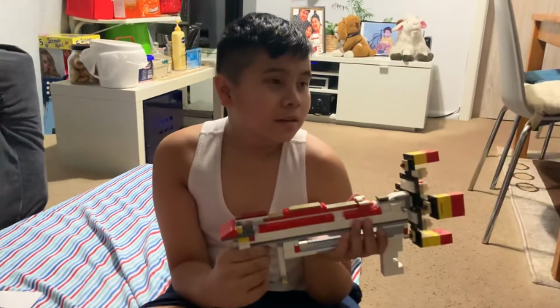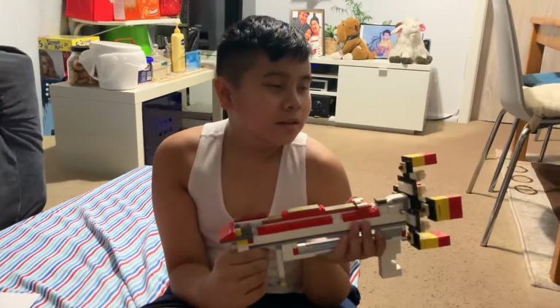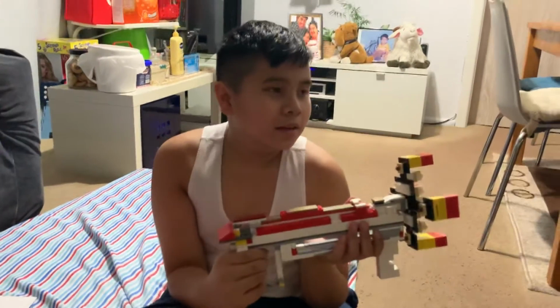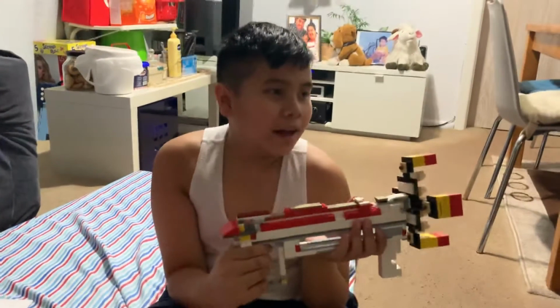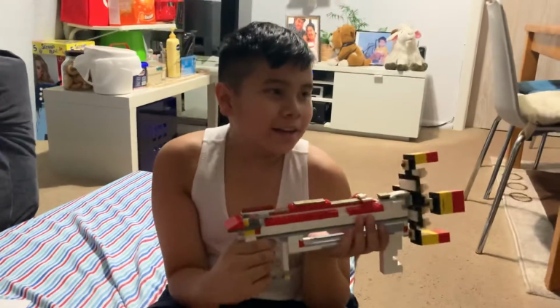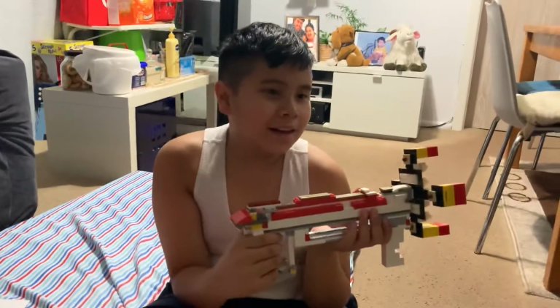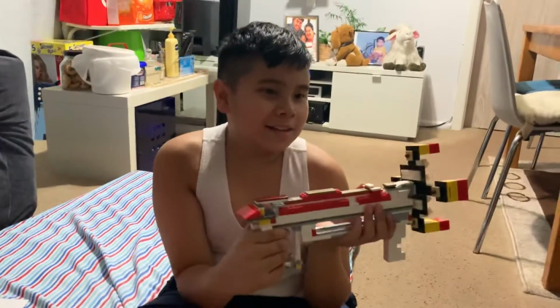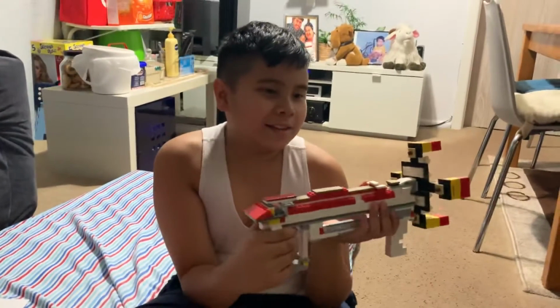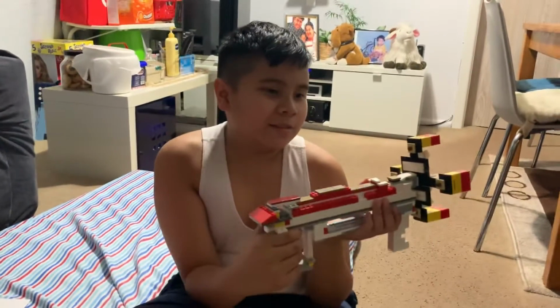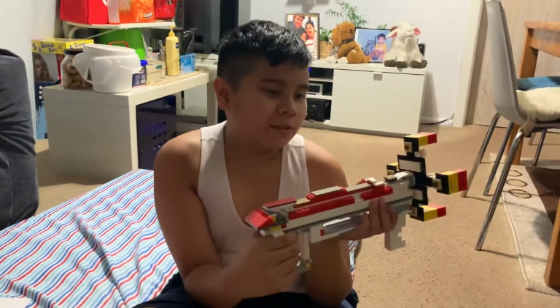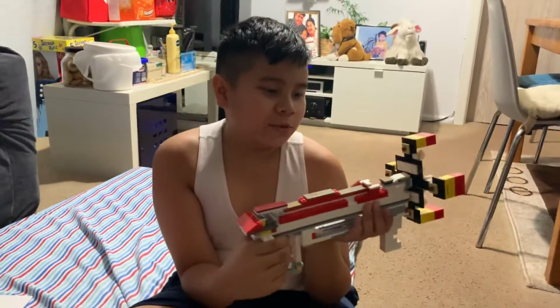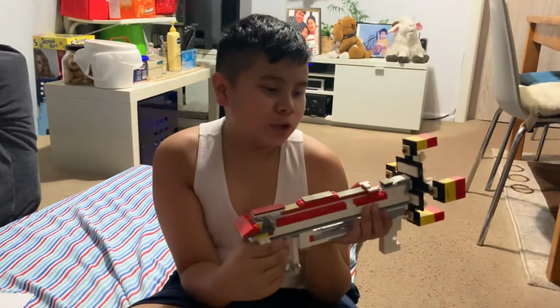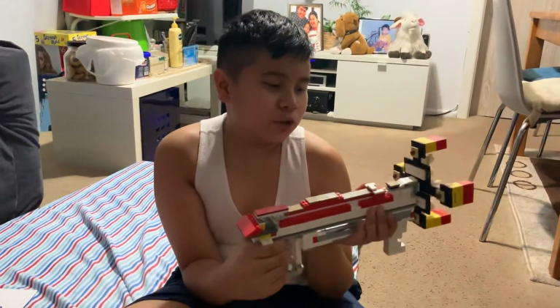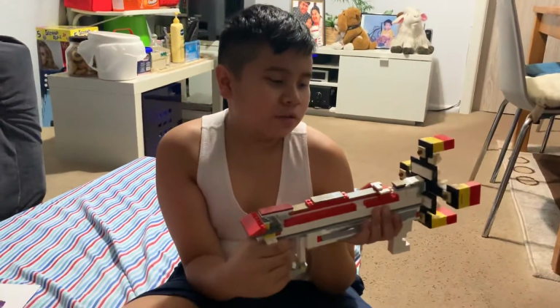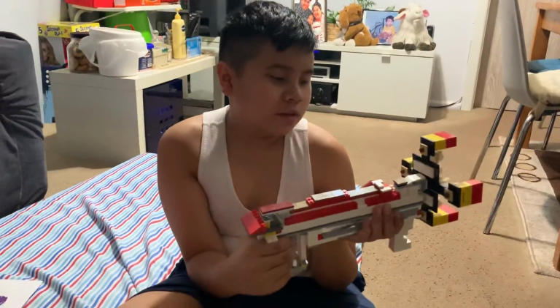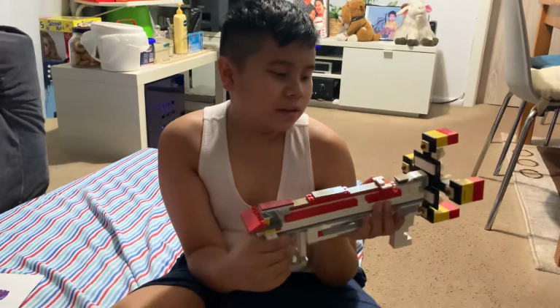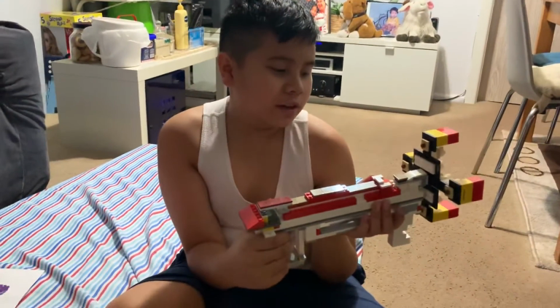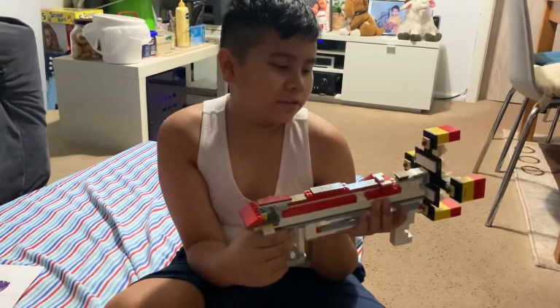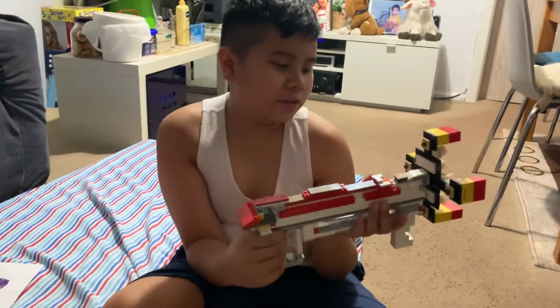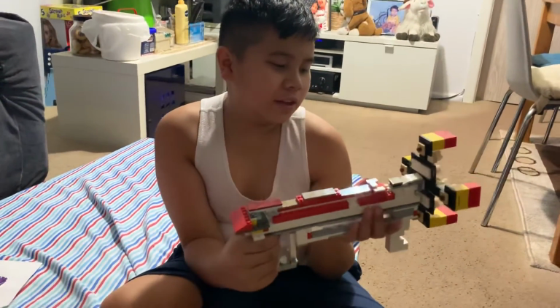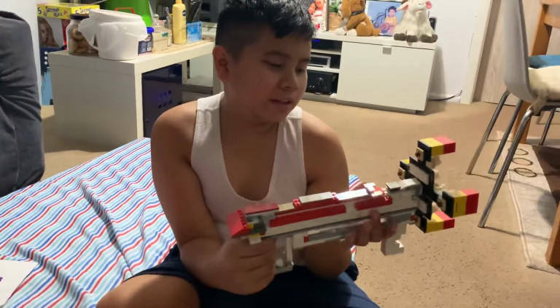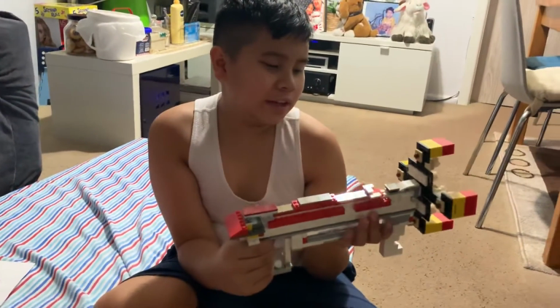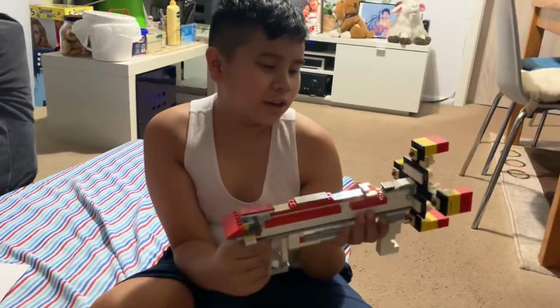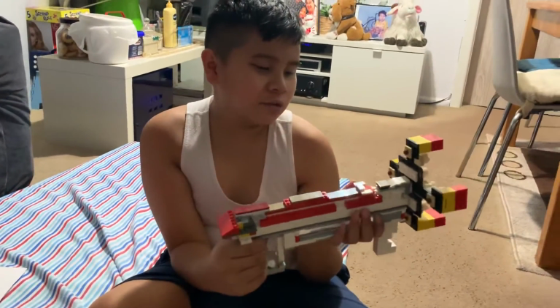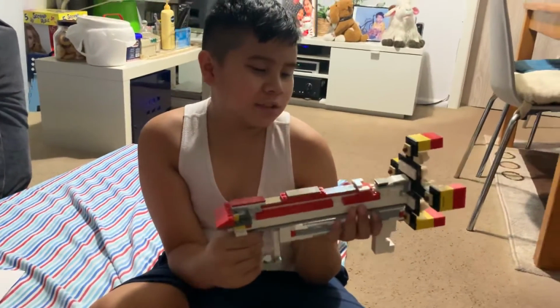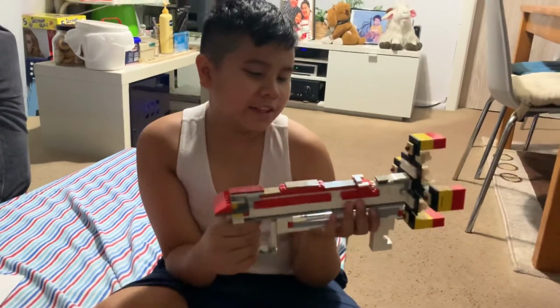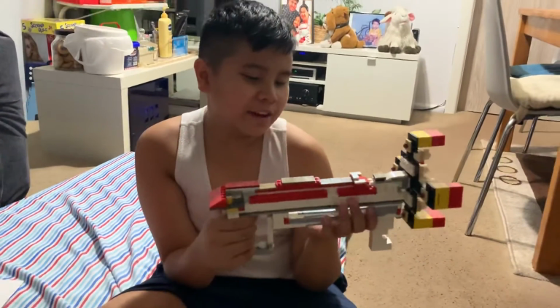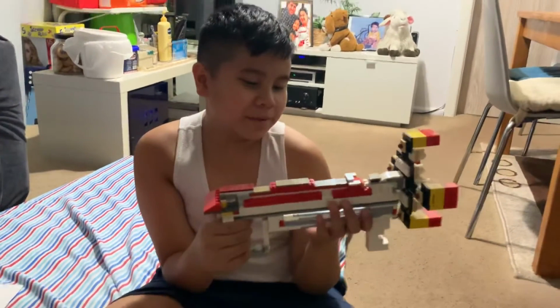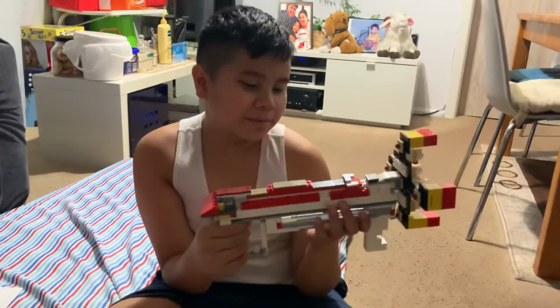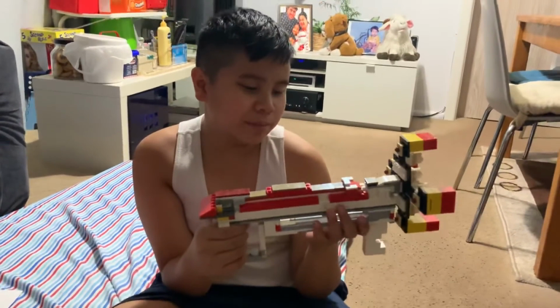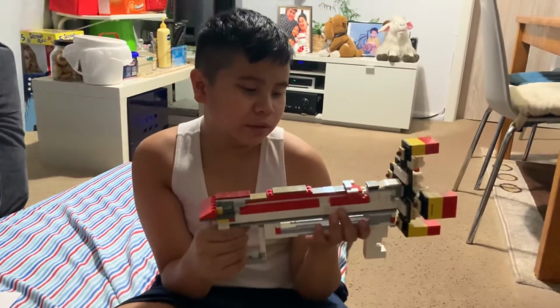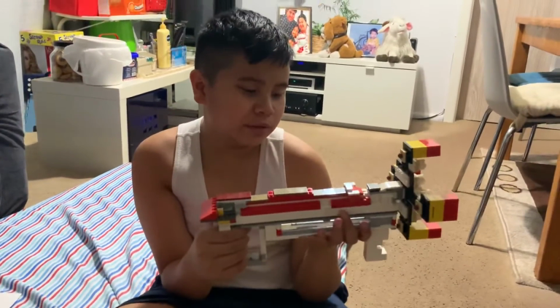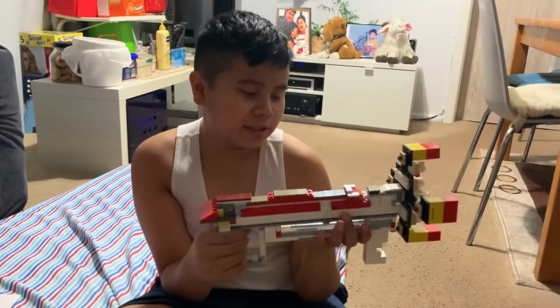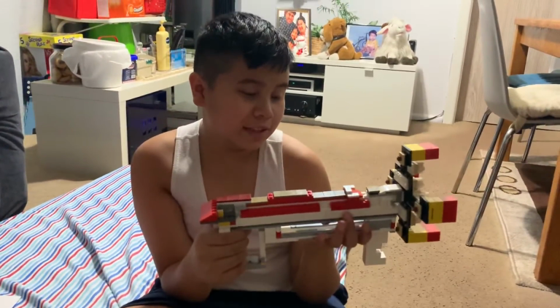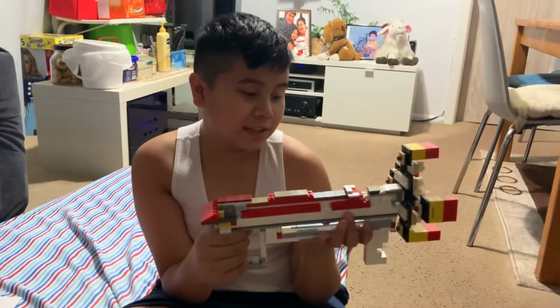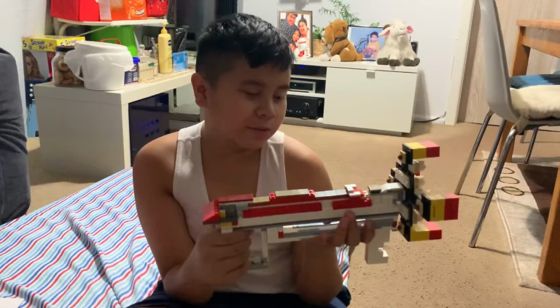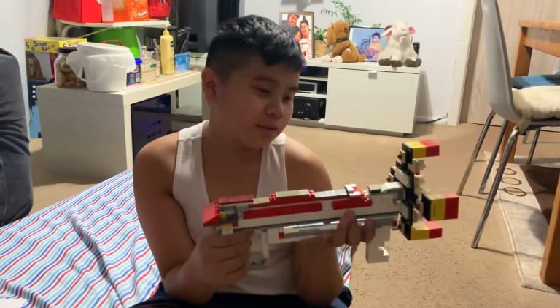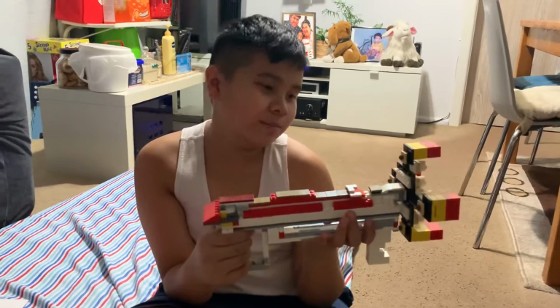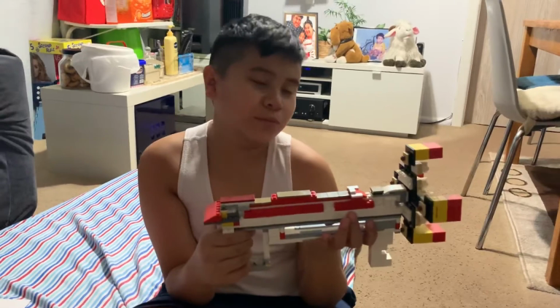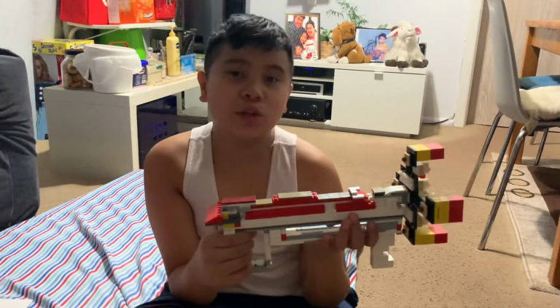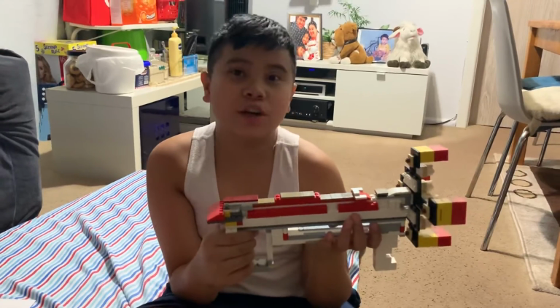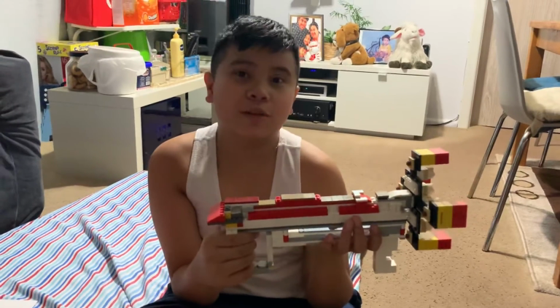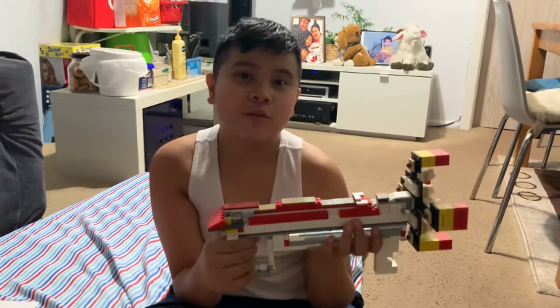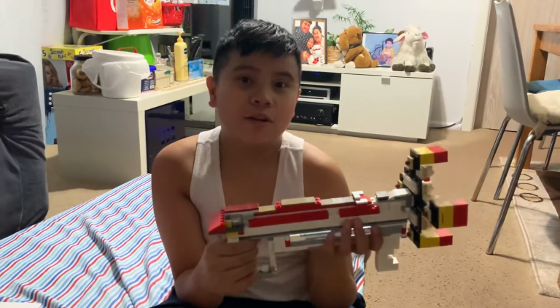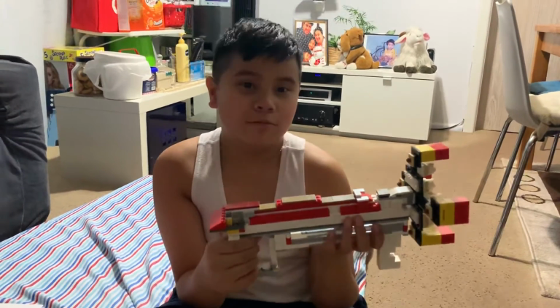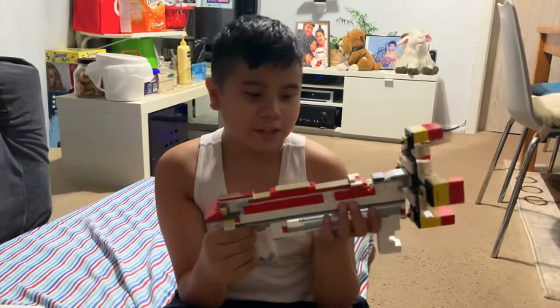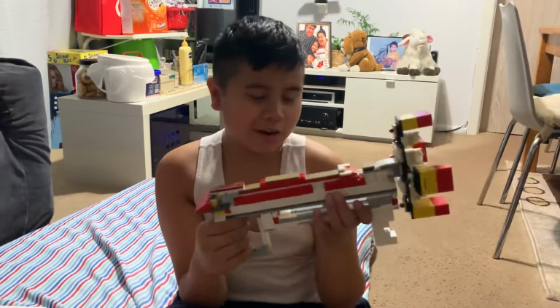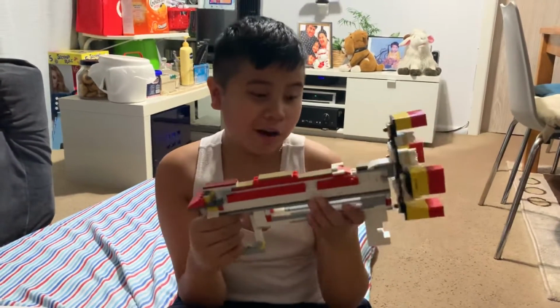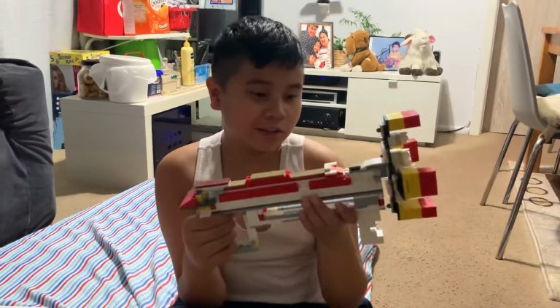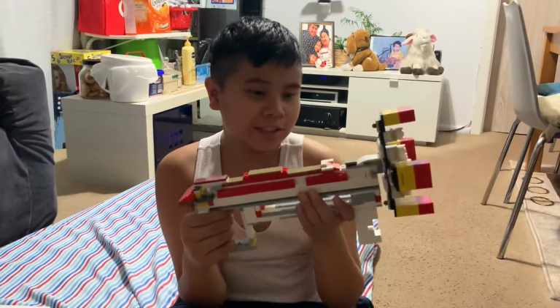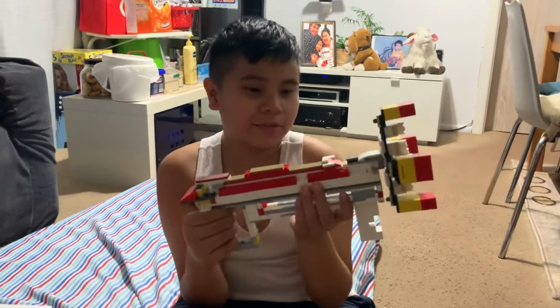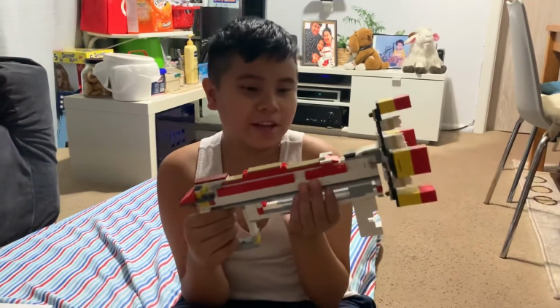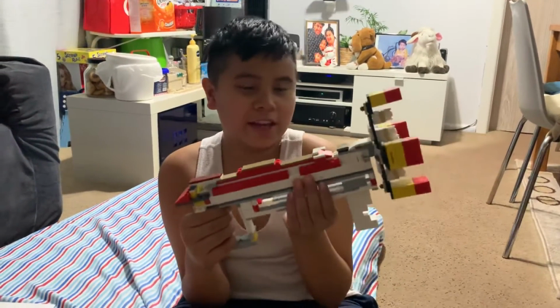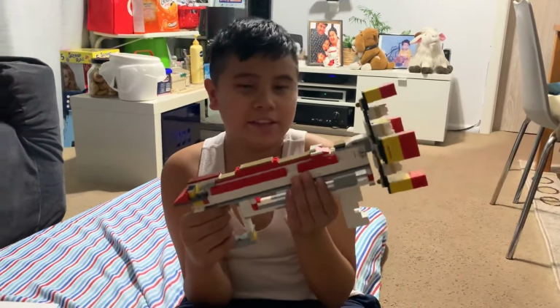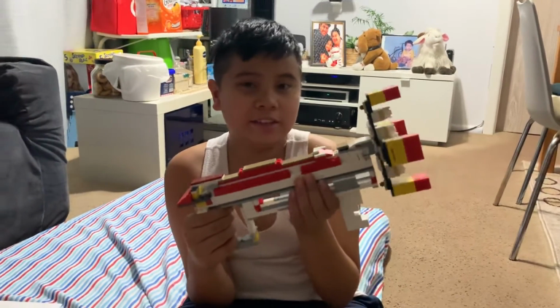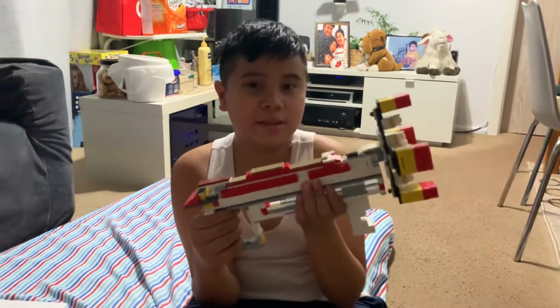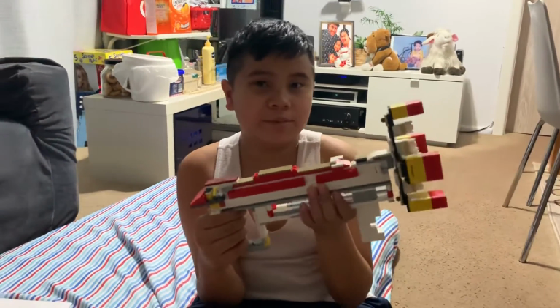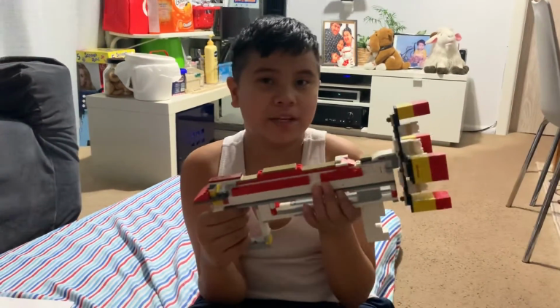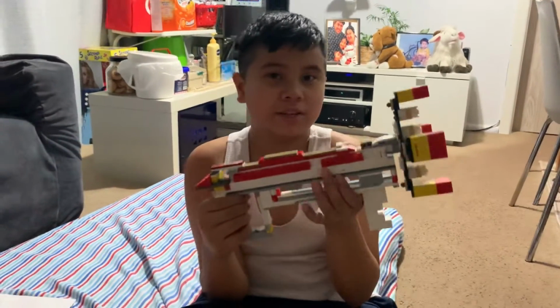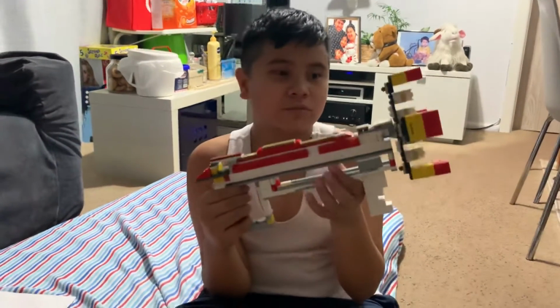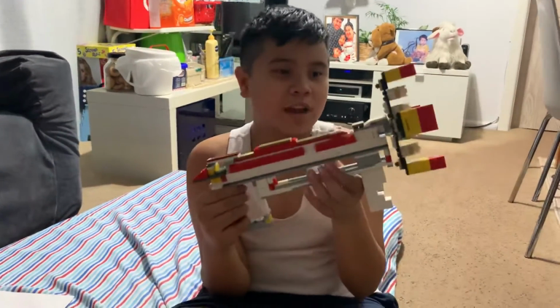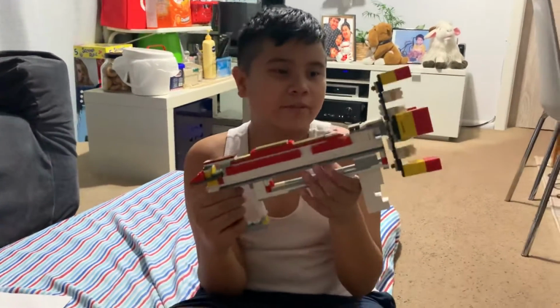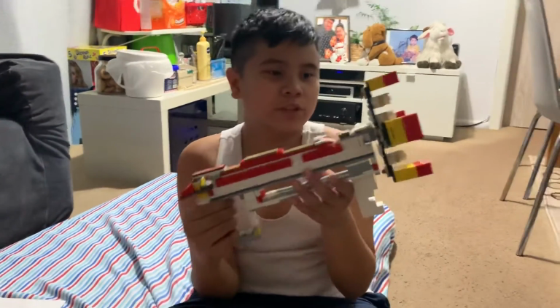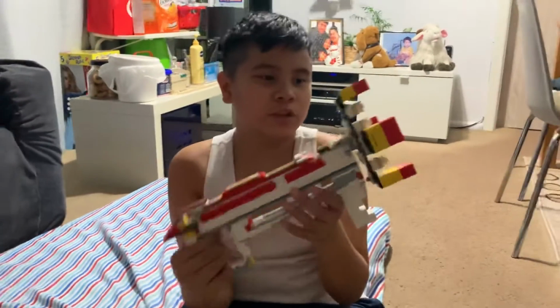Hi guys, this is a review of the Lego set I've been building. It's from Nerf. We call this the Alien Menace Ravager.